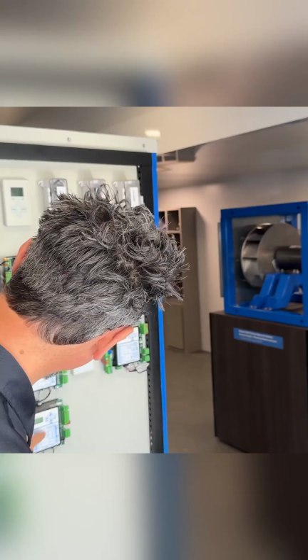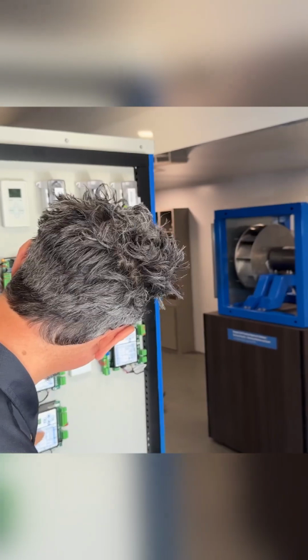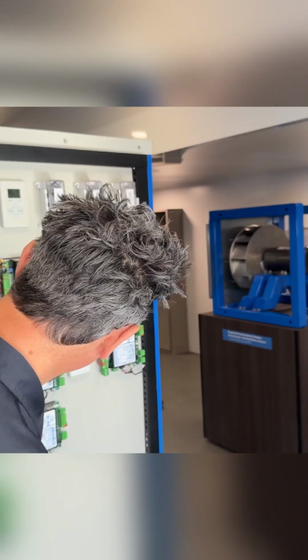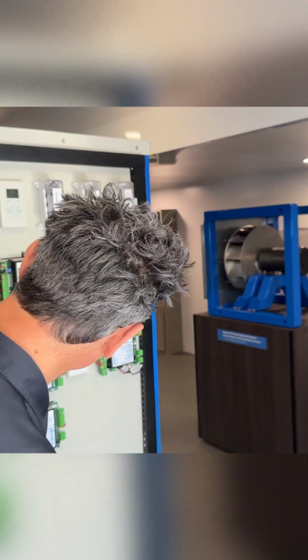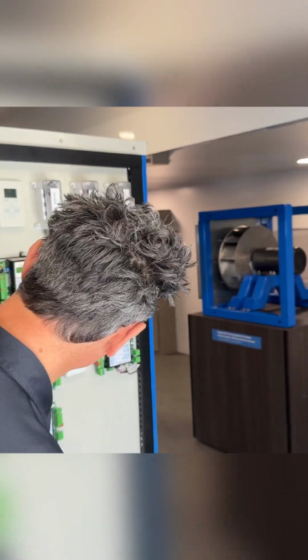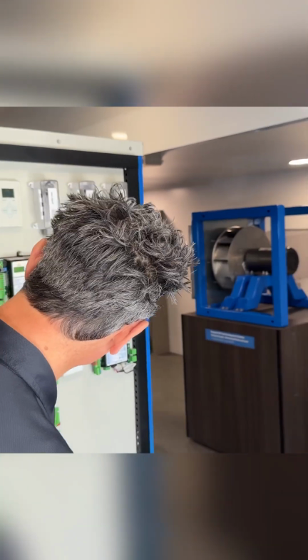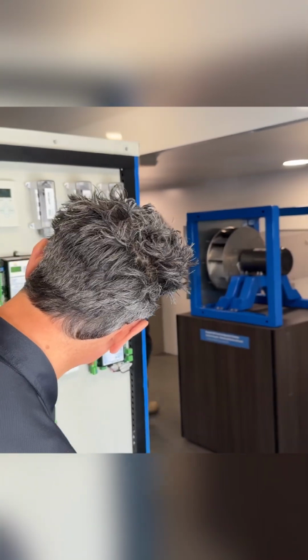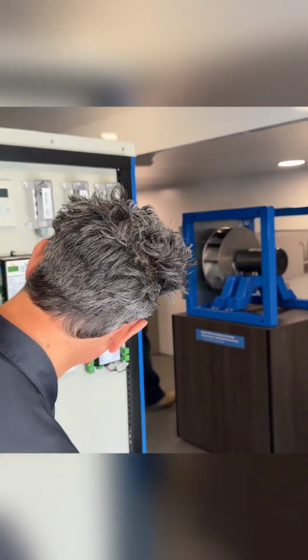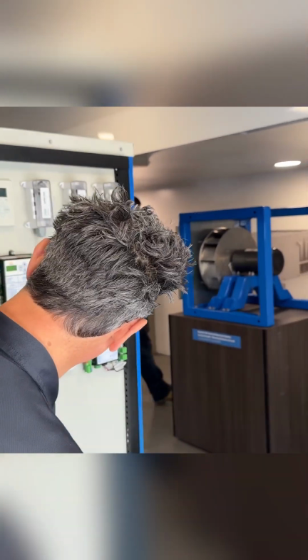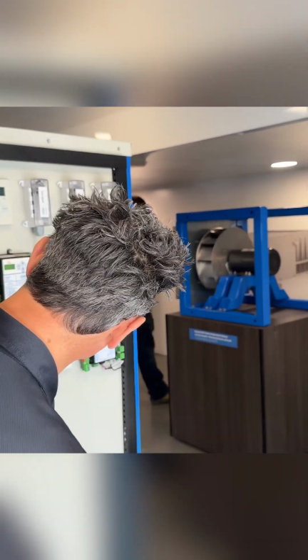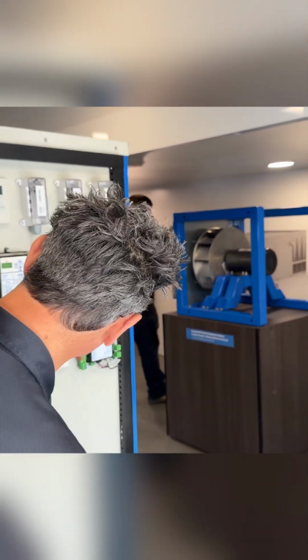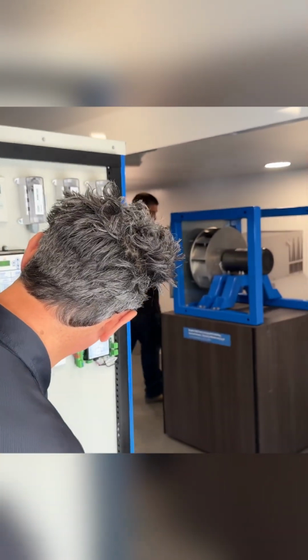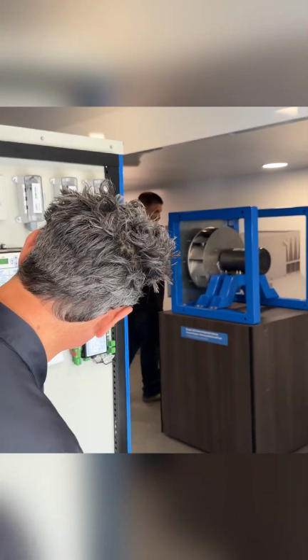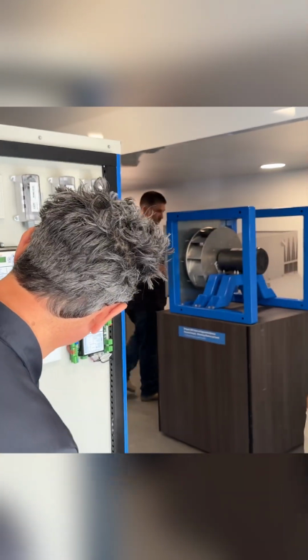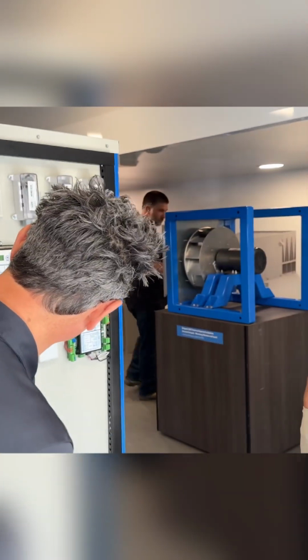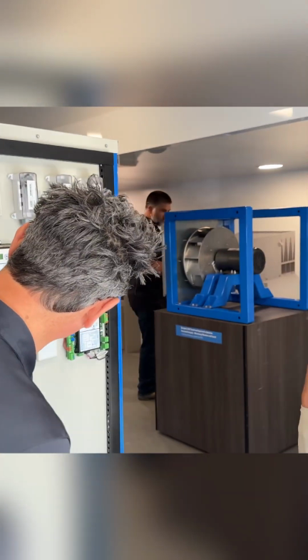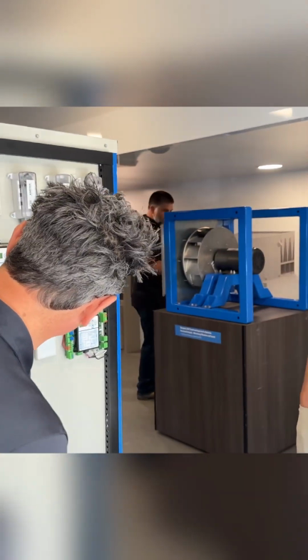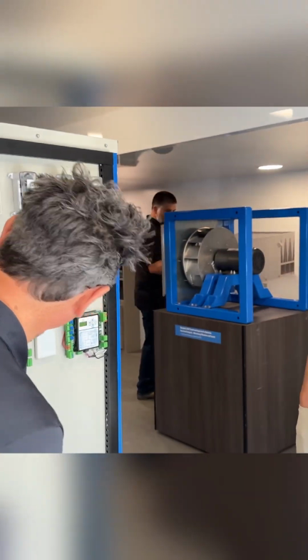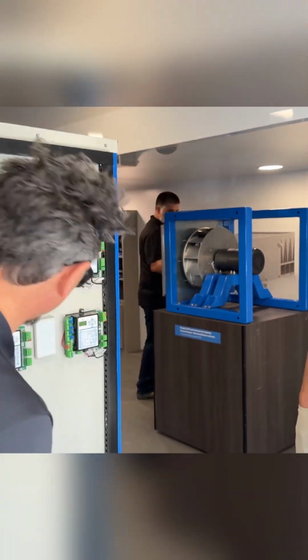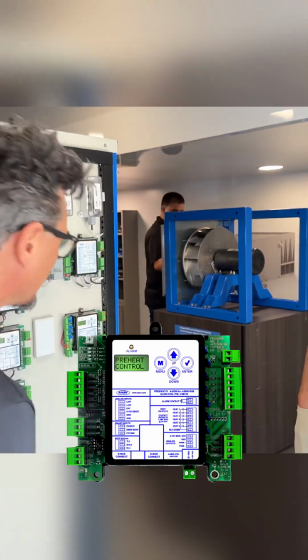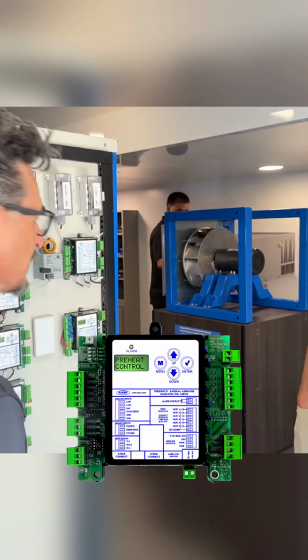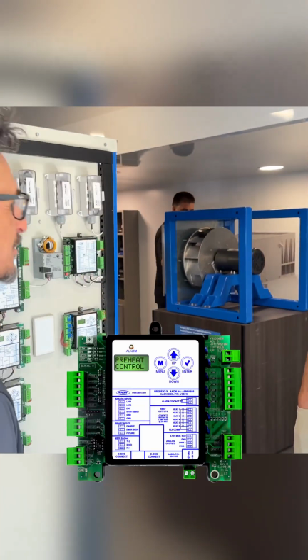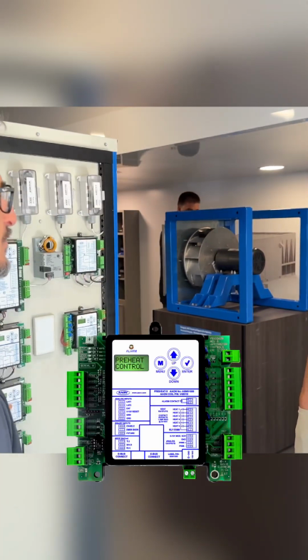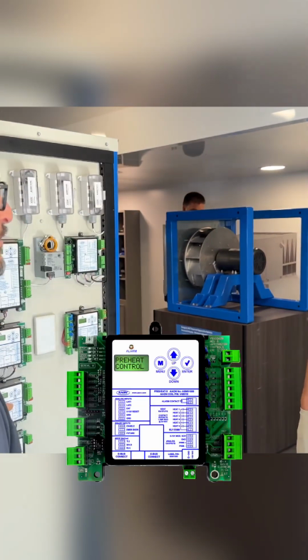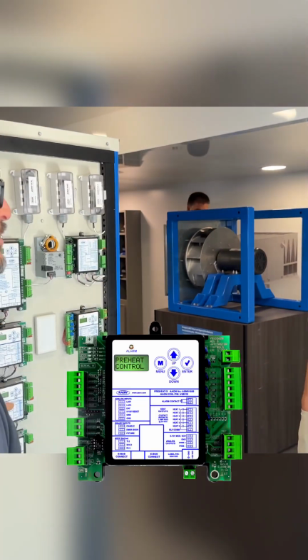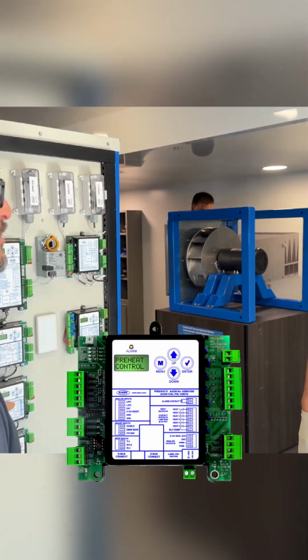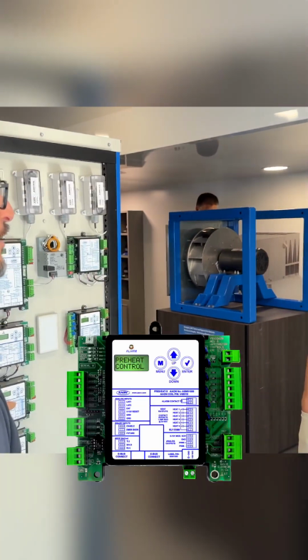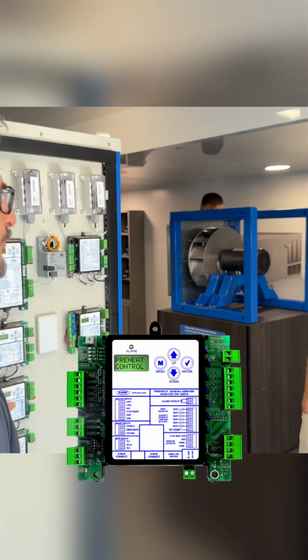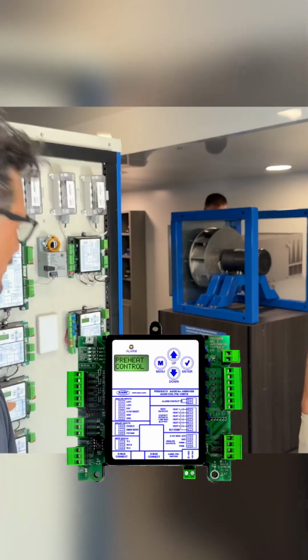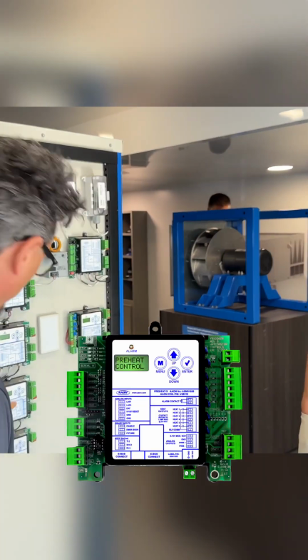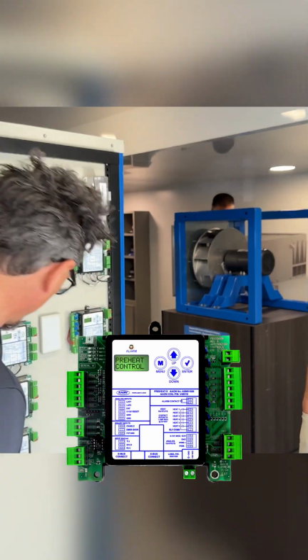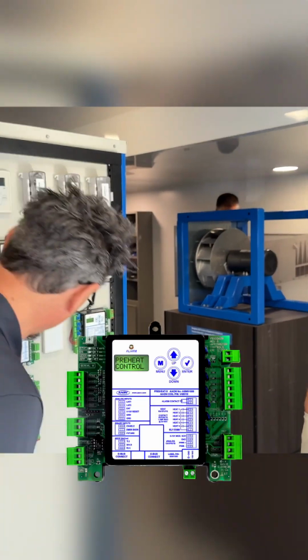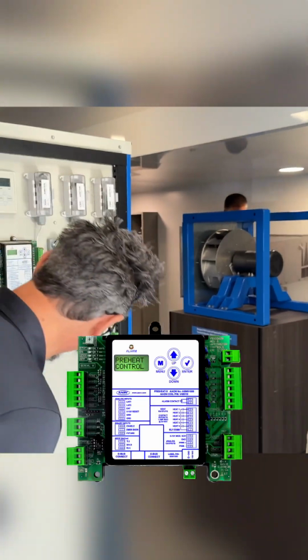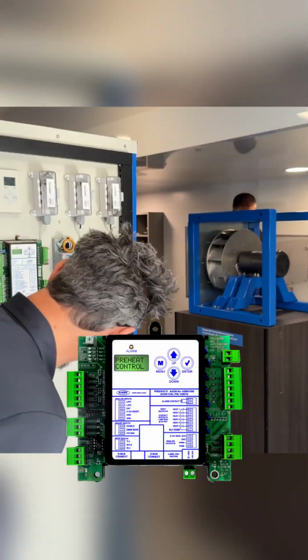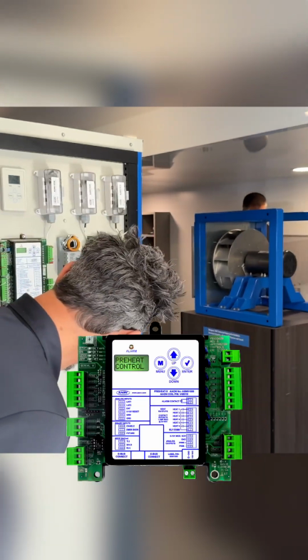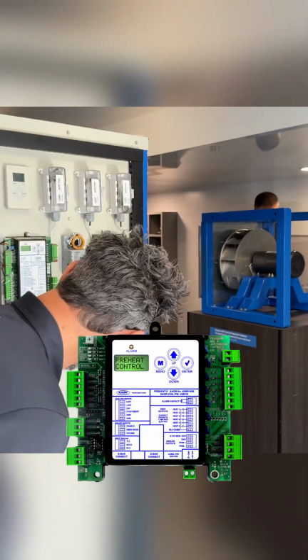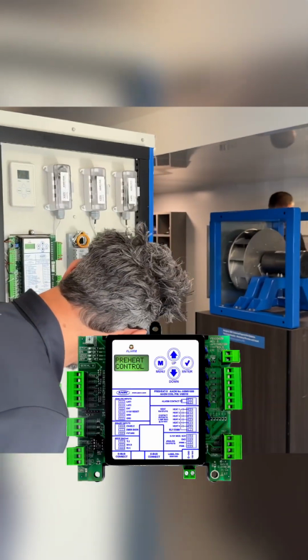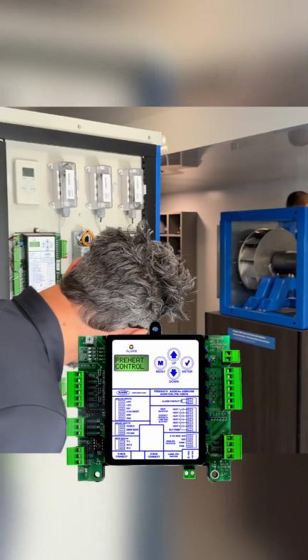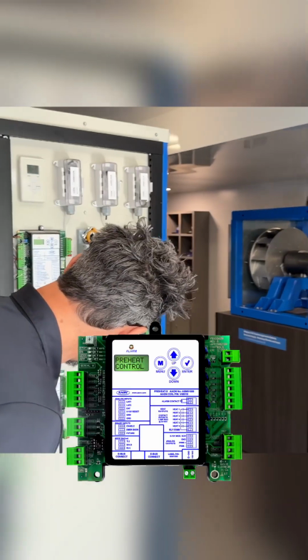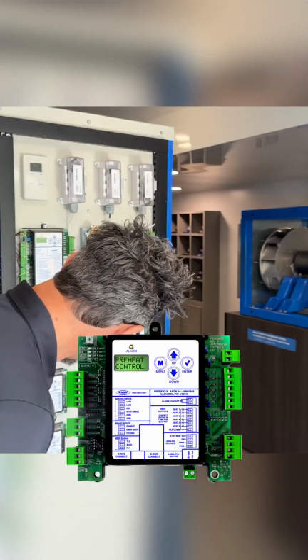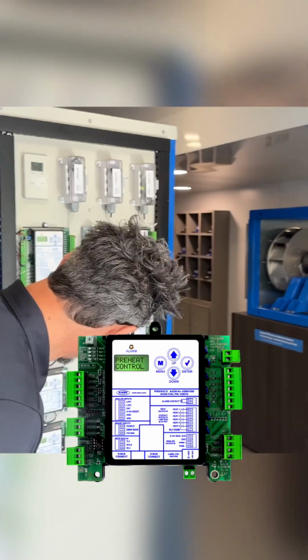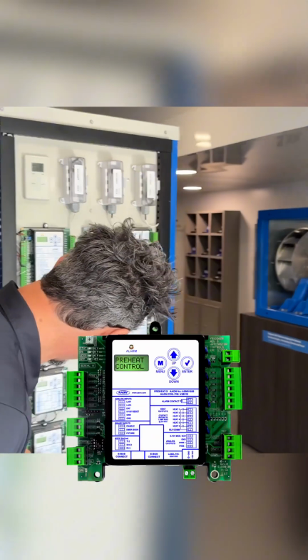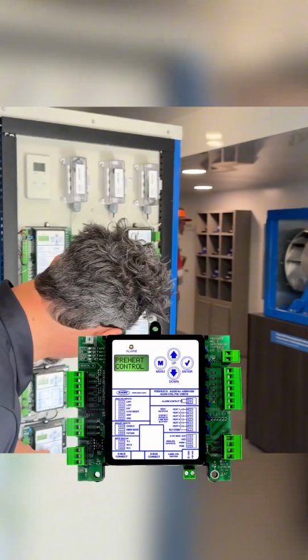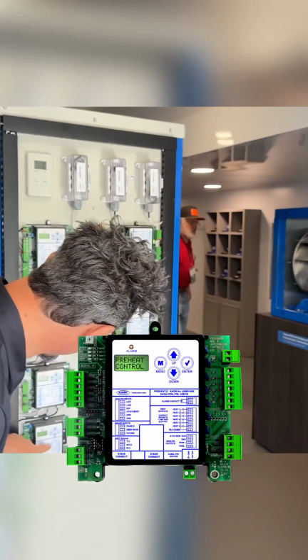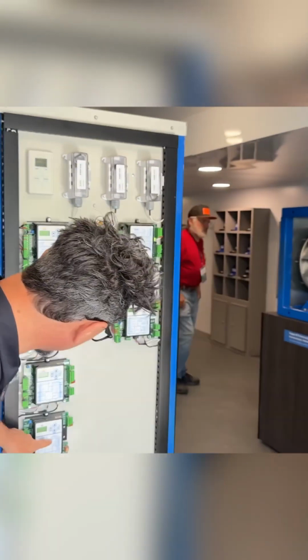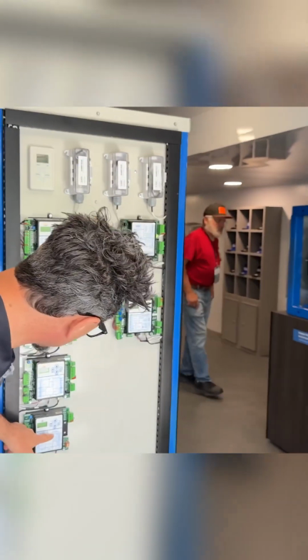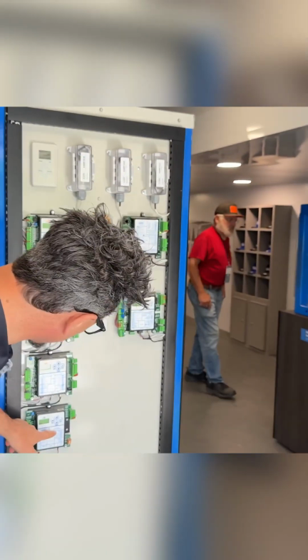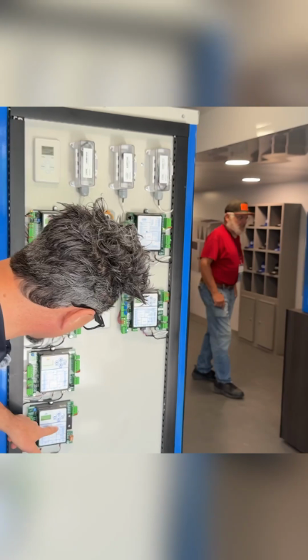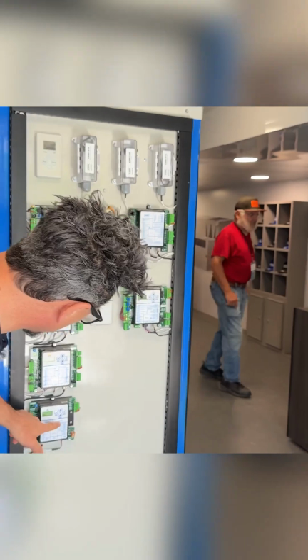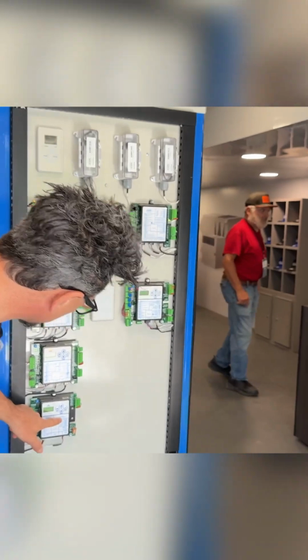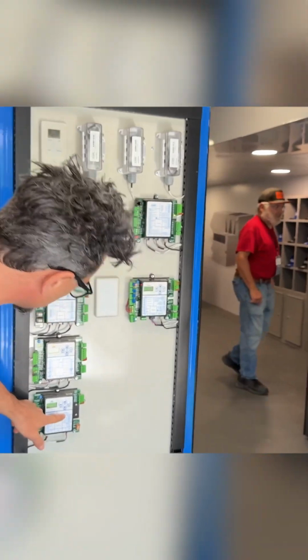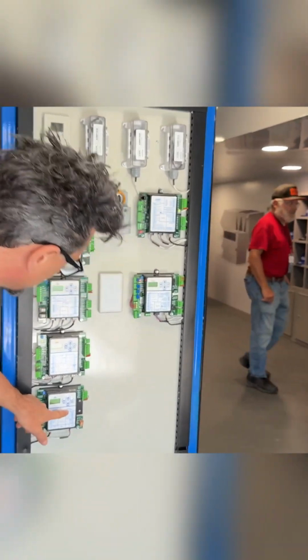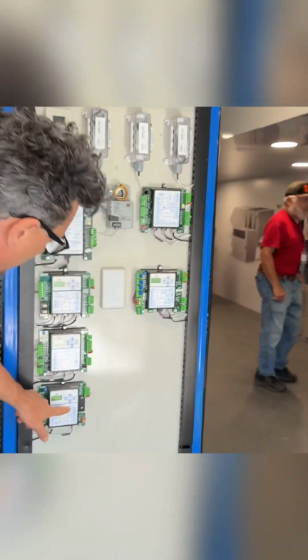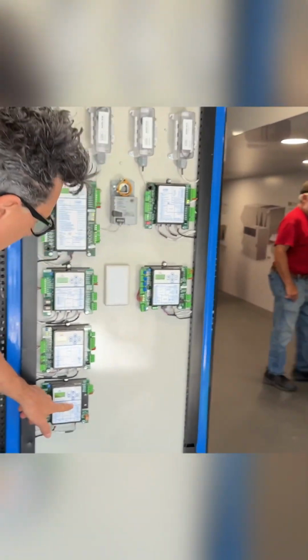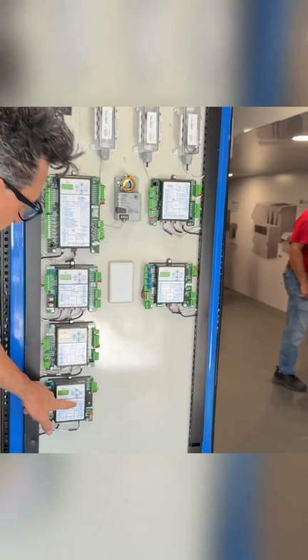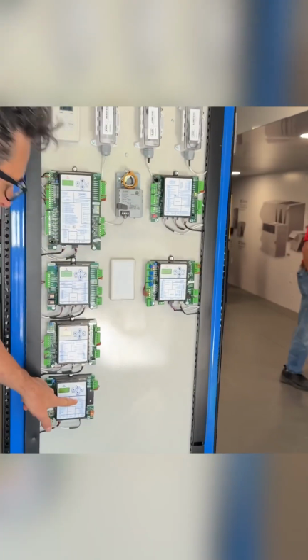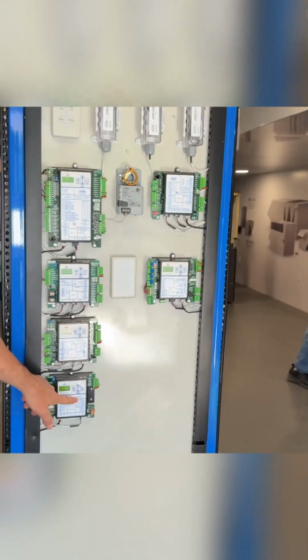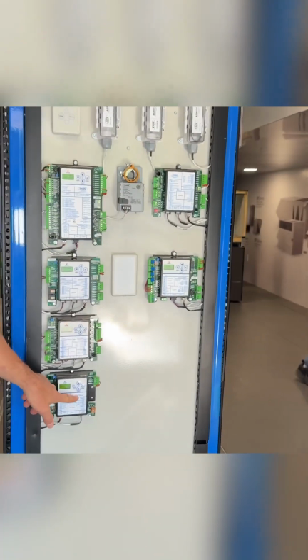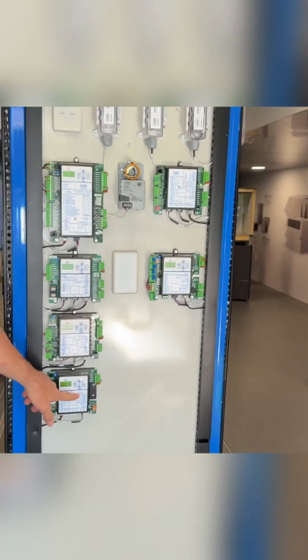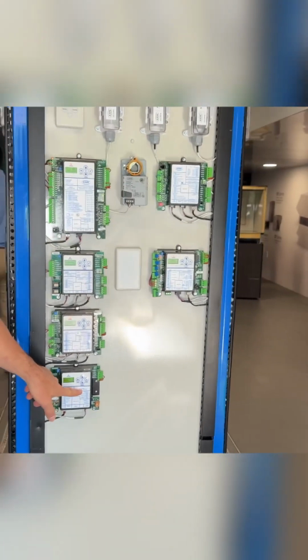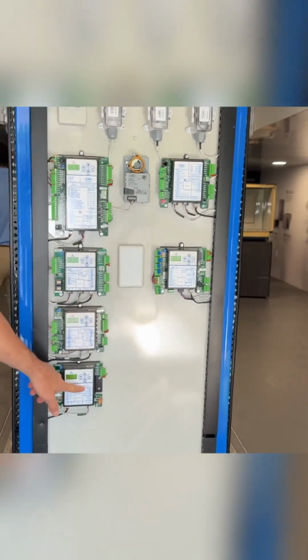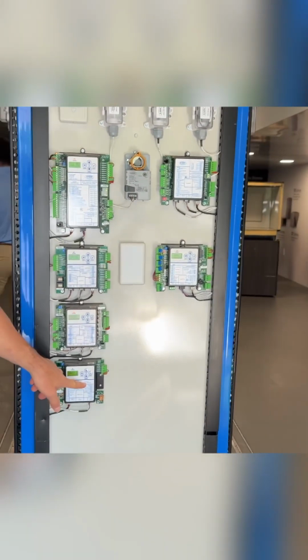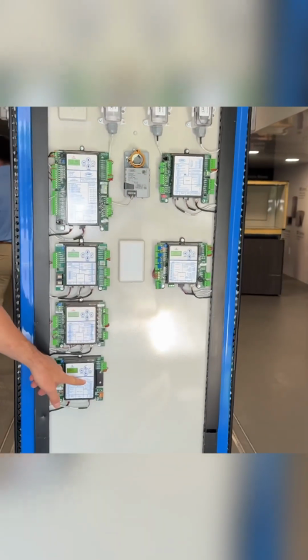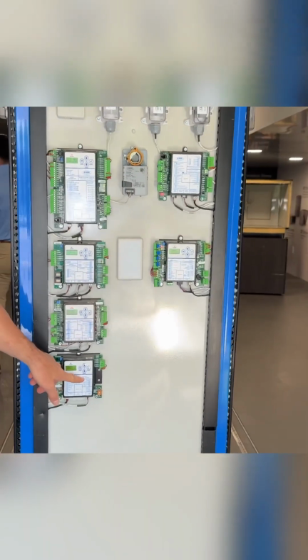This one is a preheater, which is pretty self-explanatory.